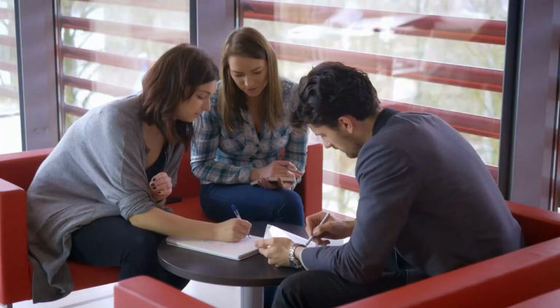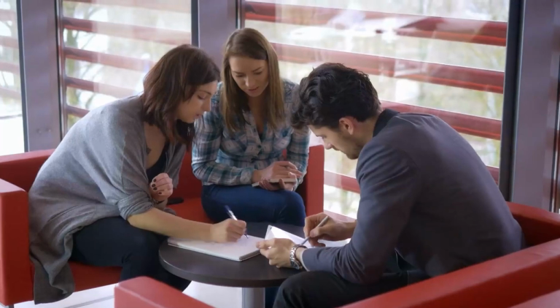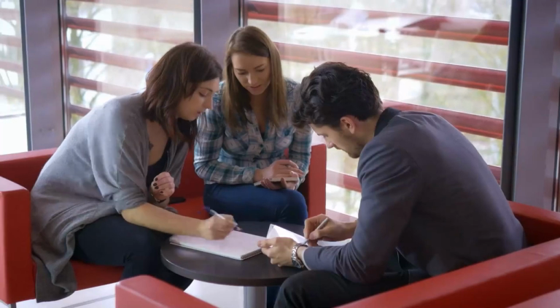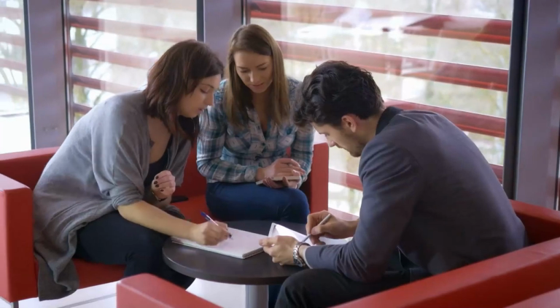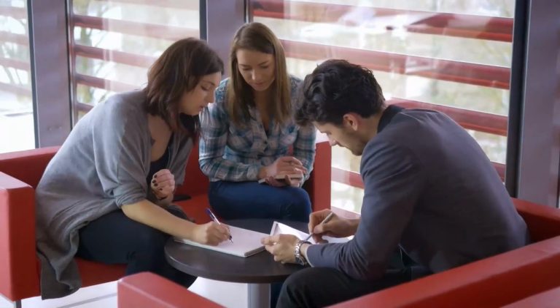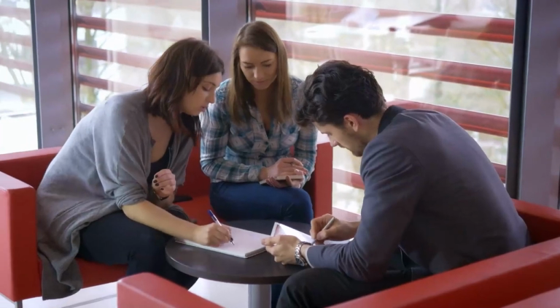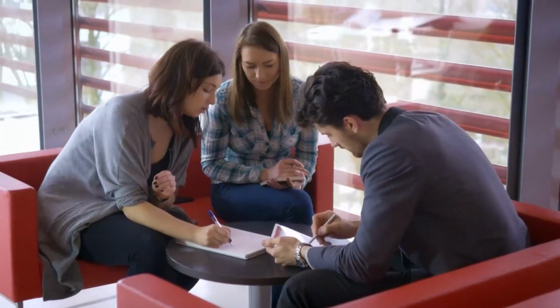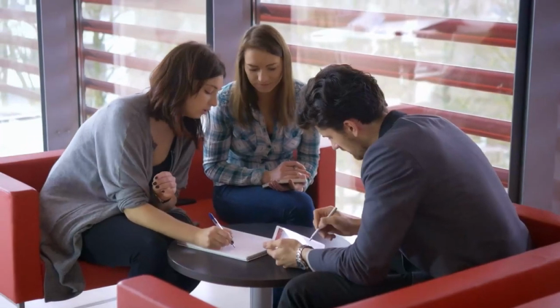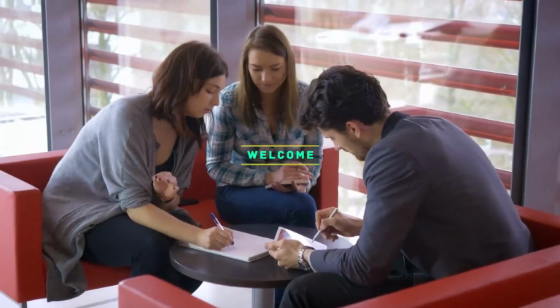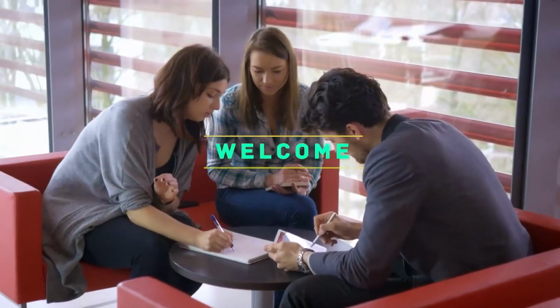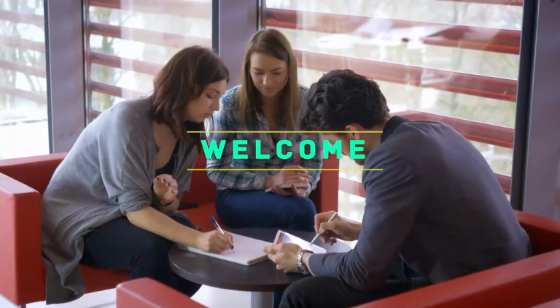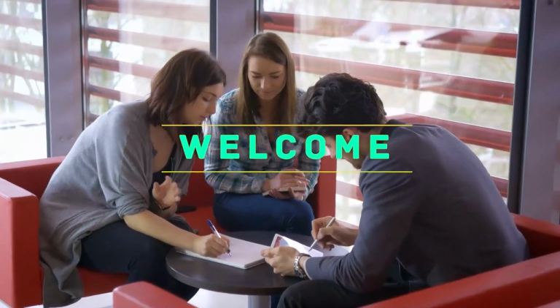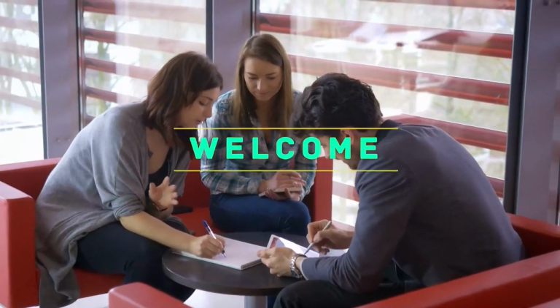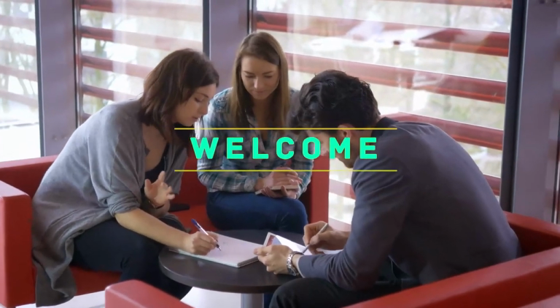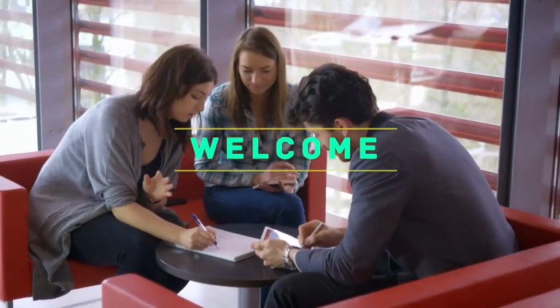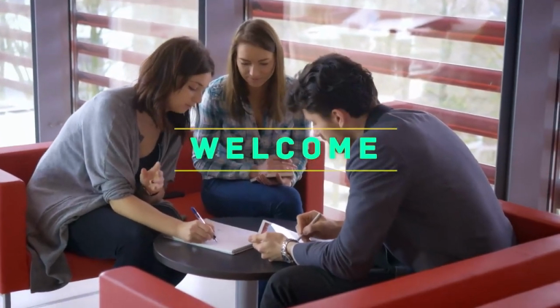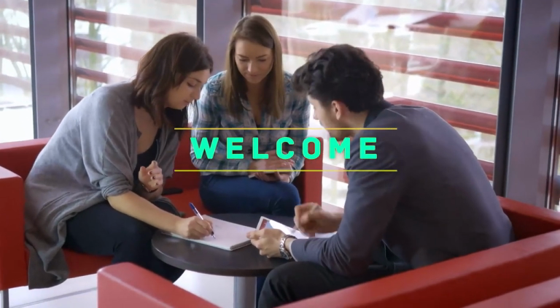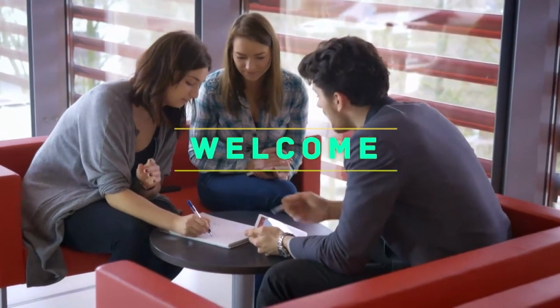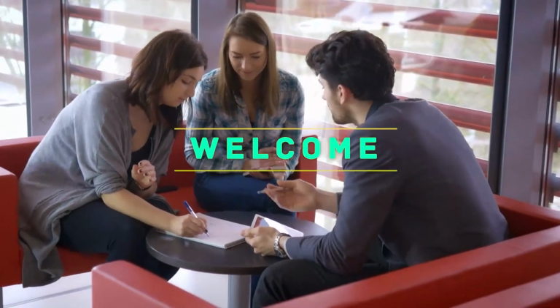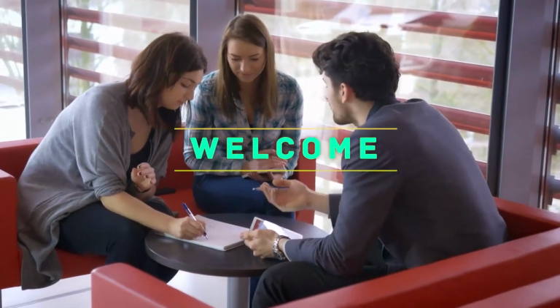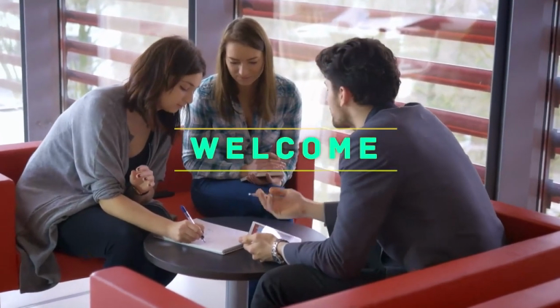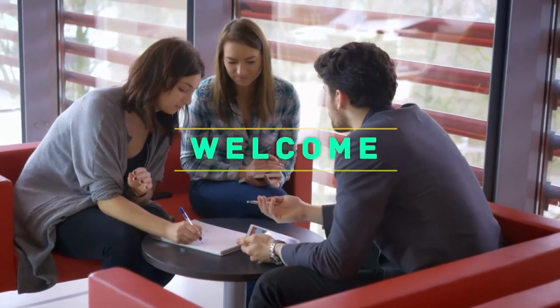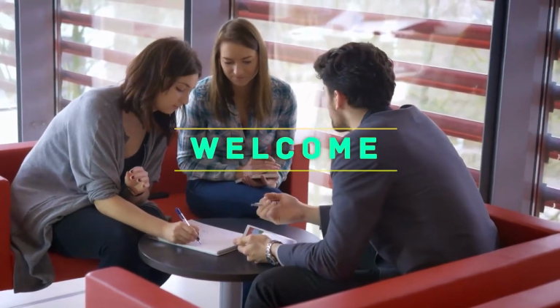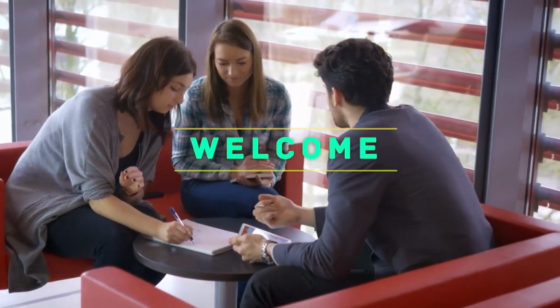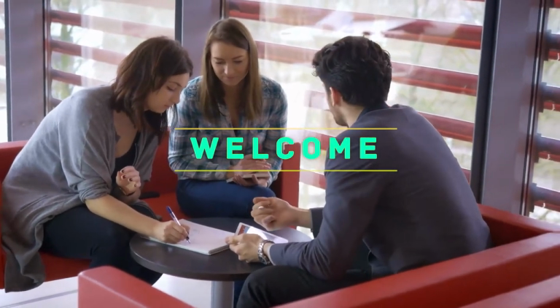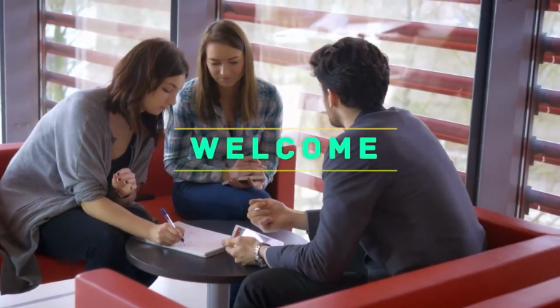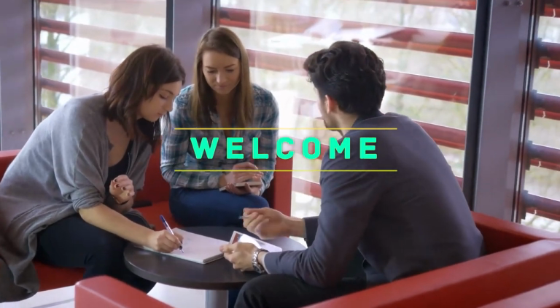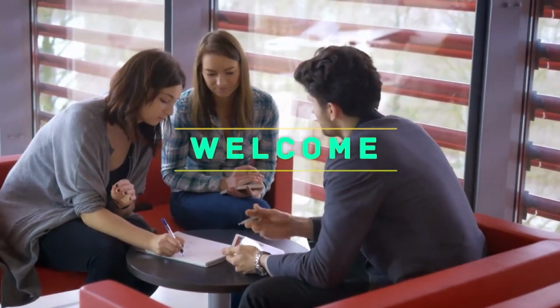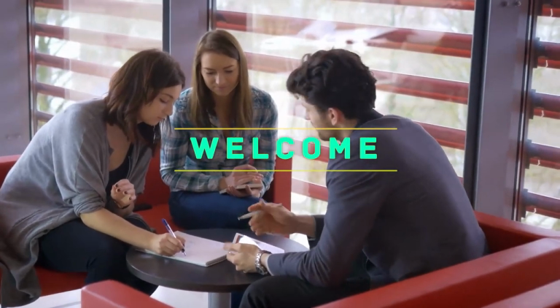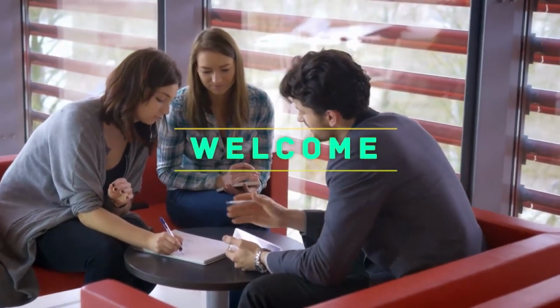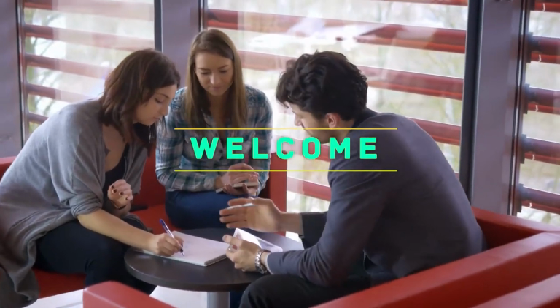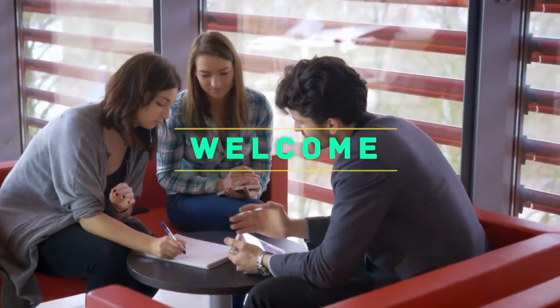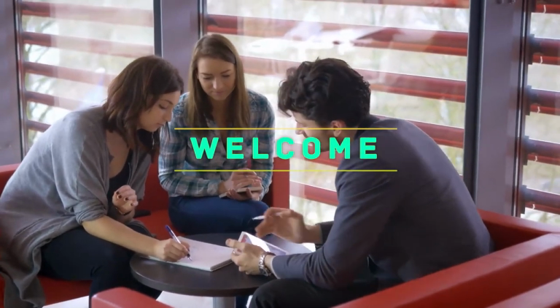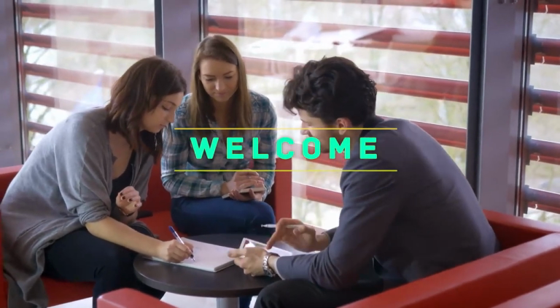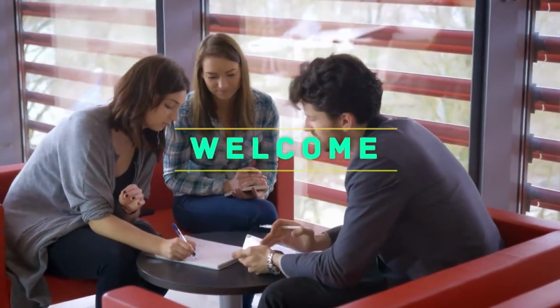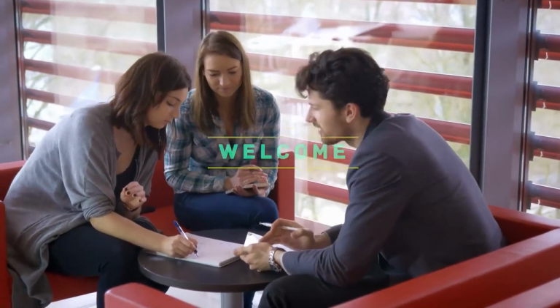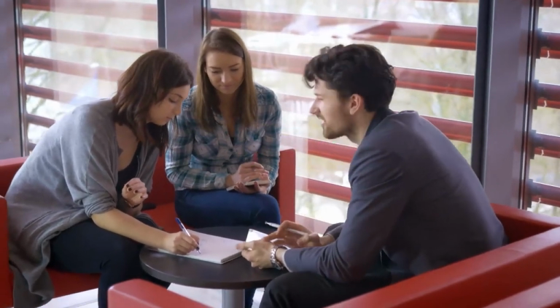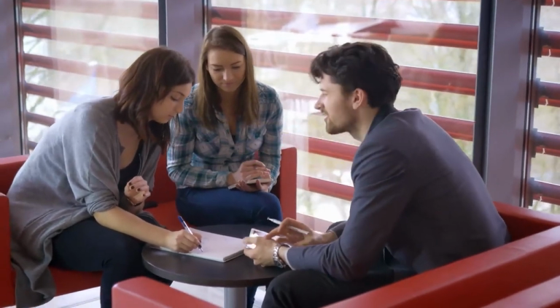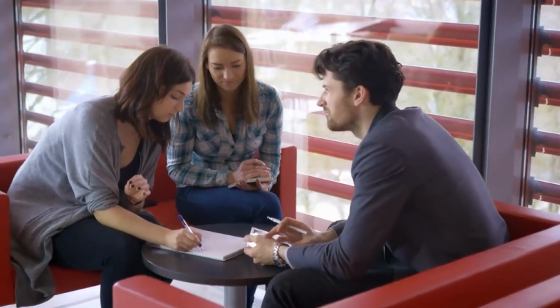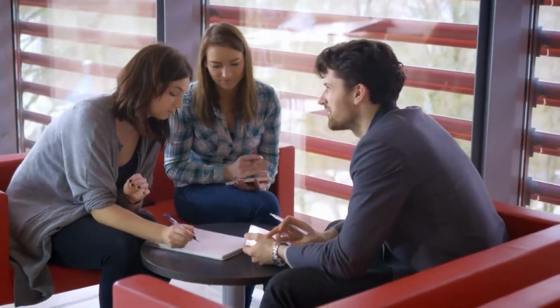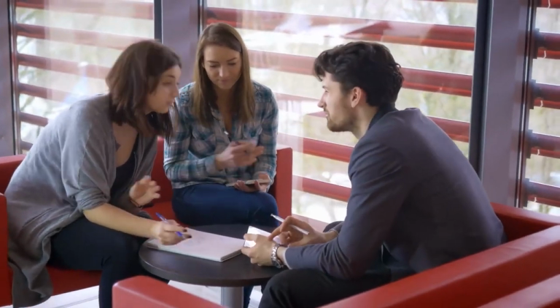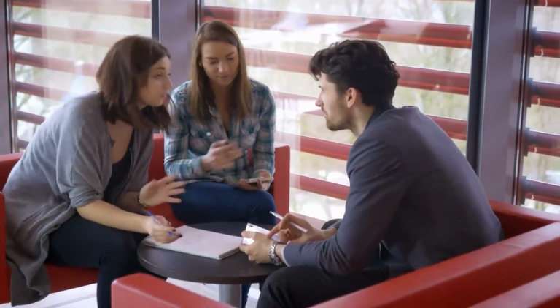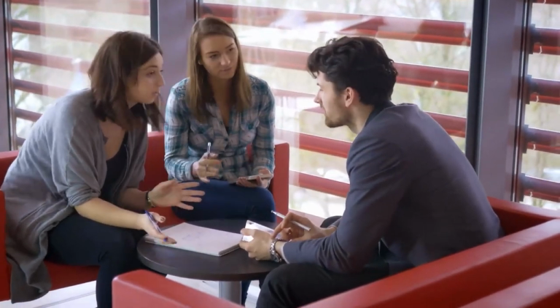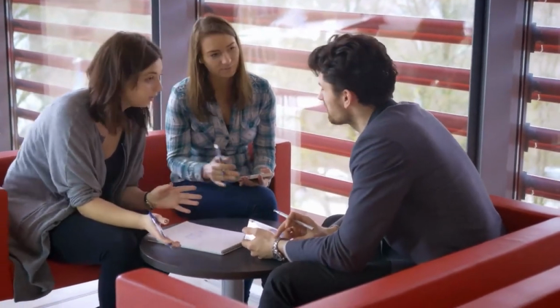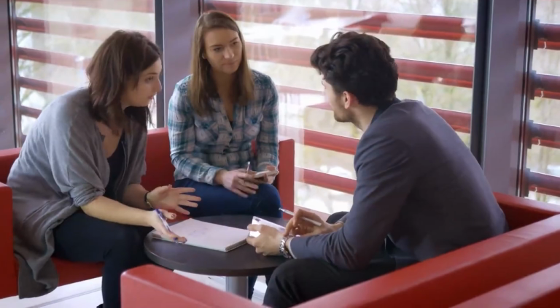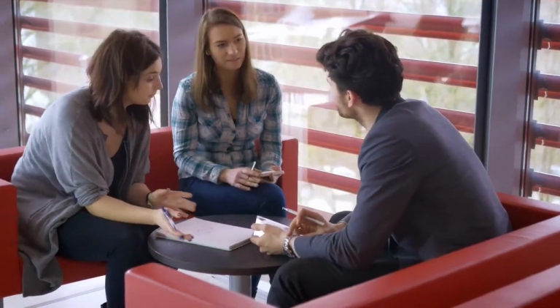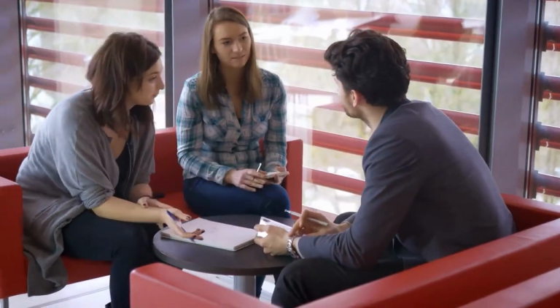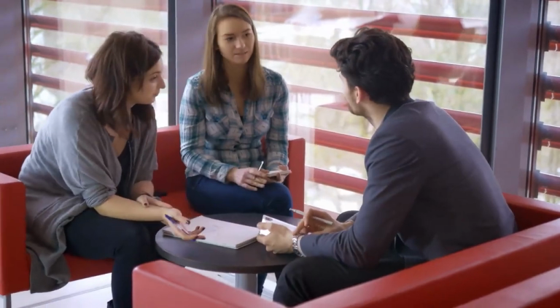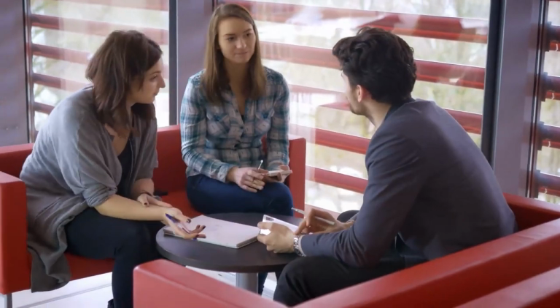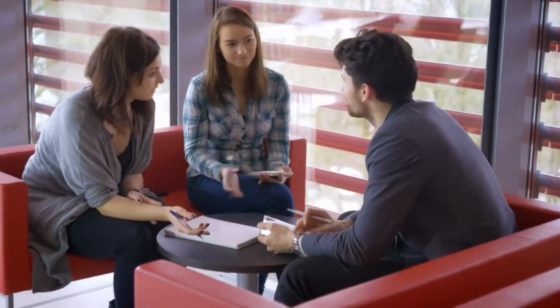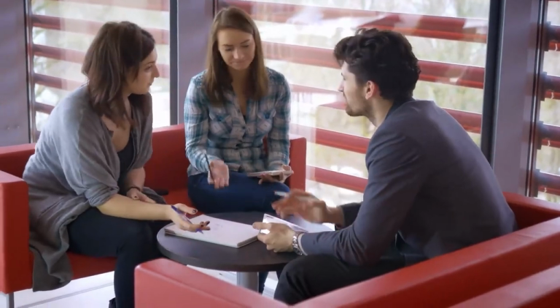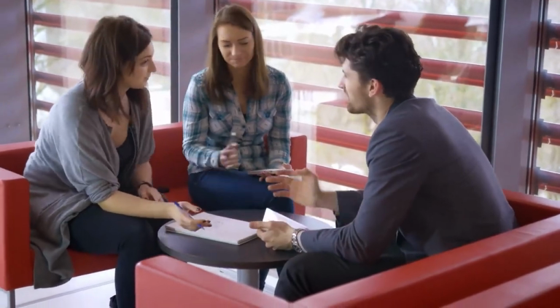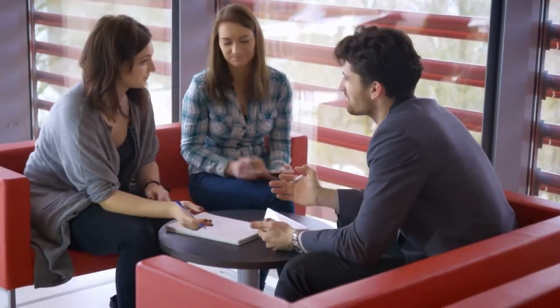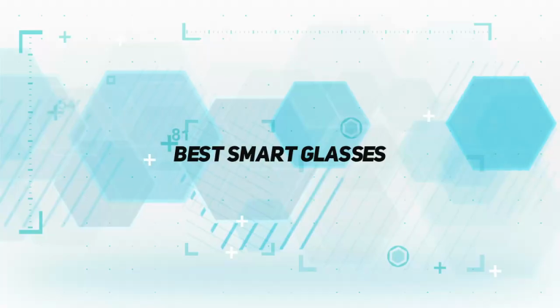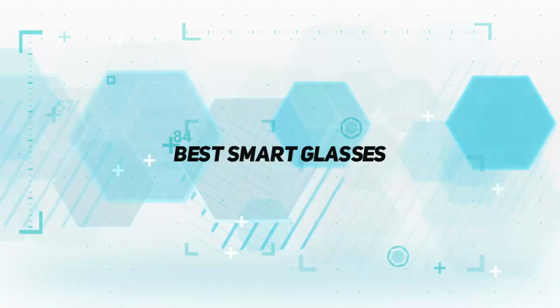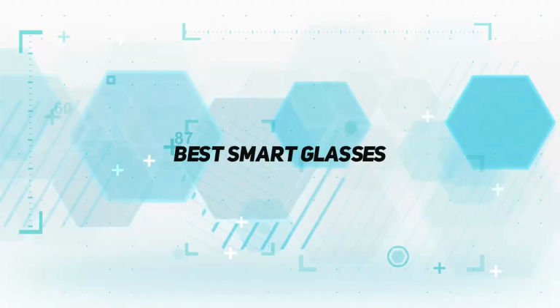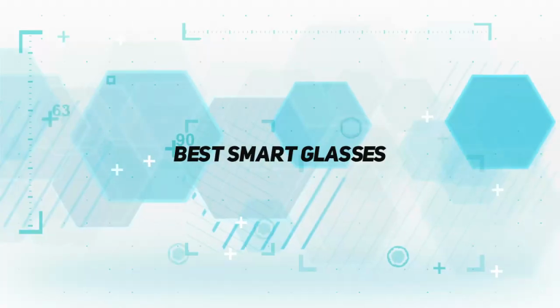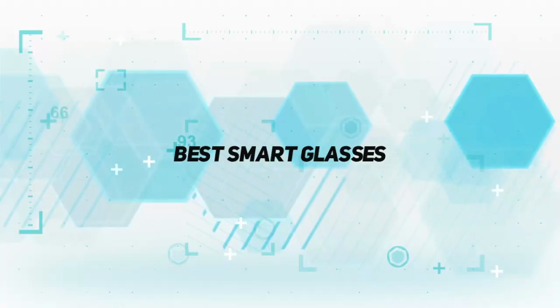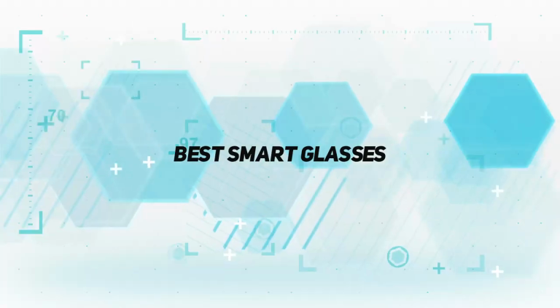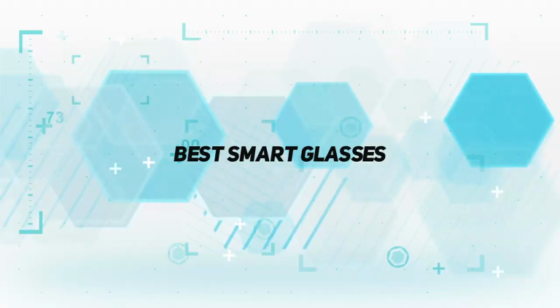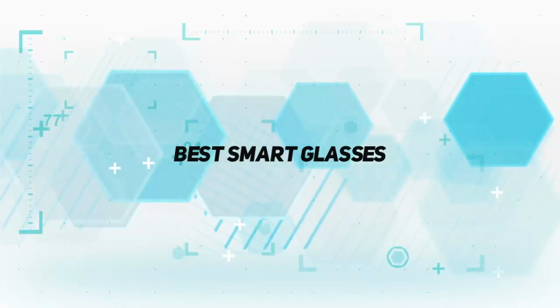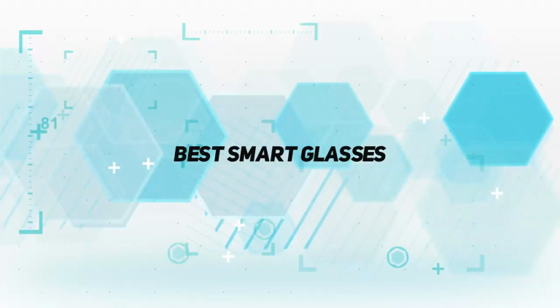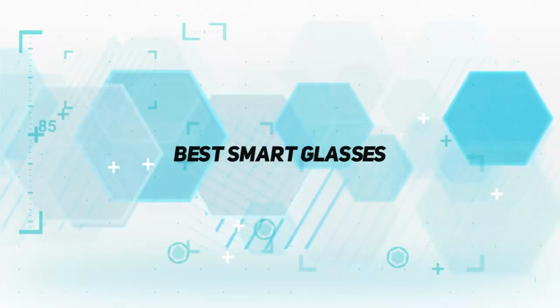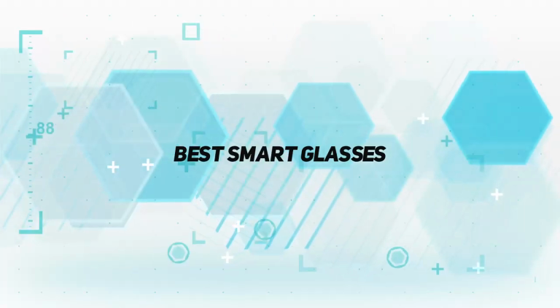Hello everyone, welcome back to my channel. In this video I'm going to talk about the top 5 best smart glasses.